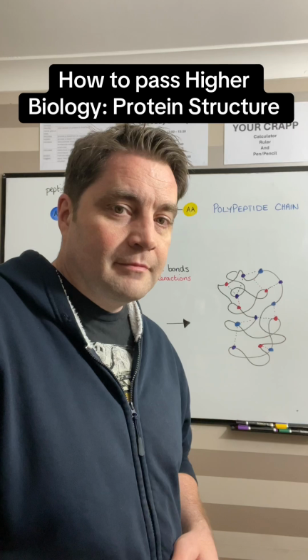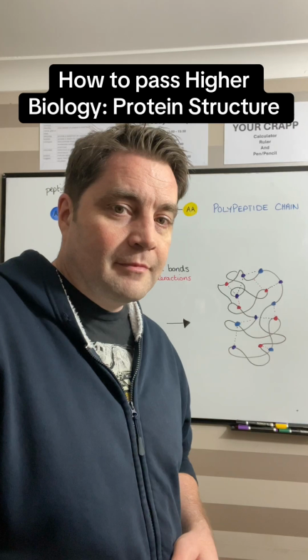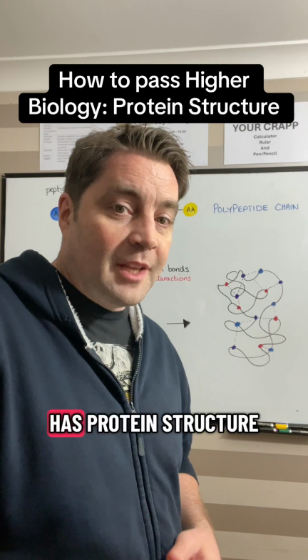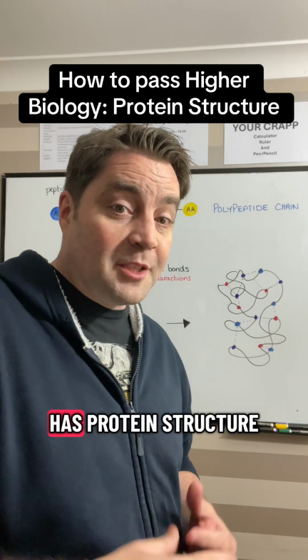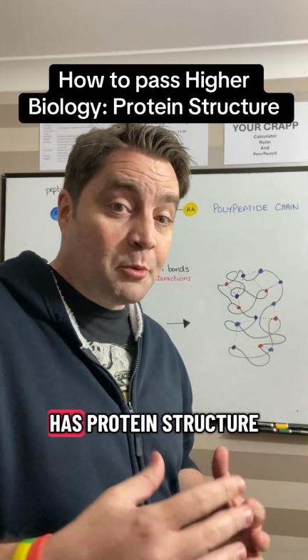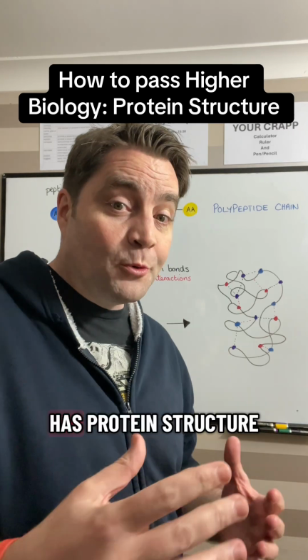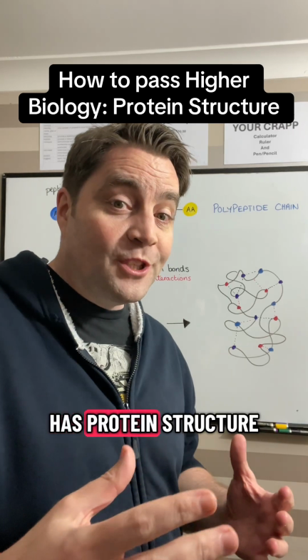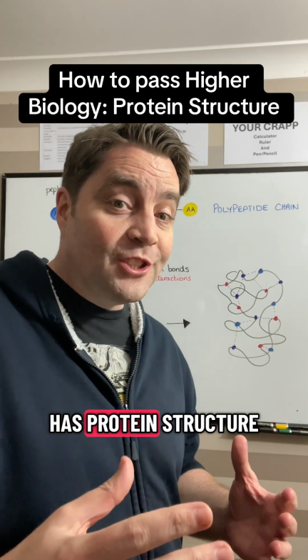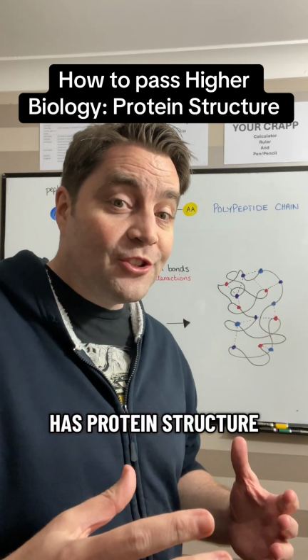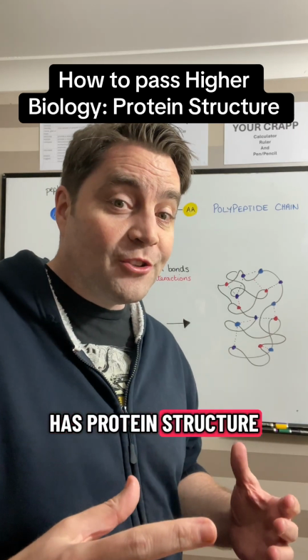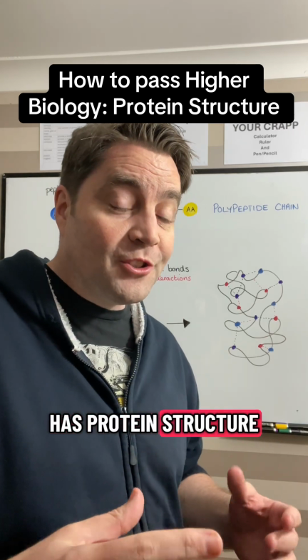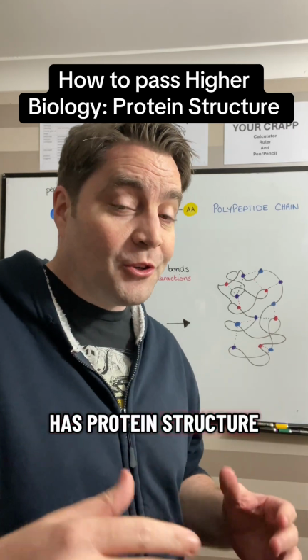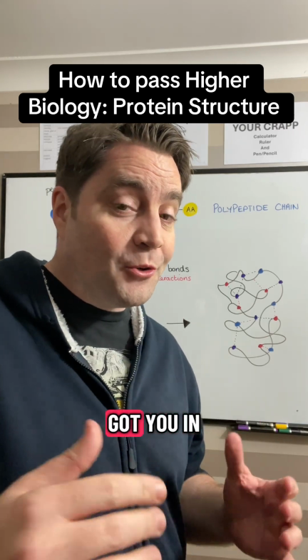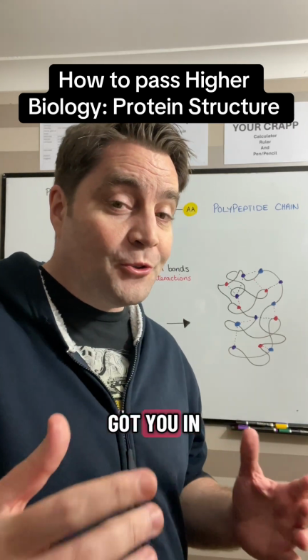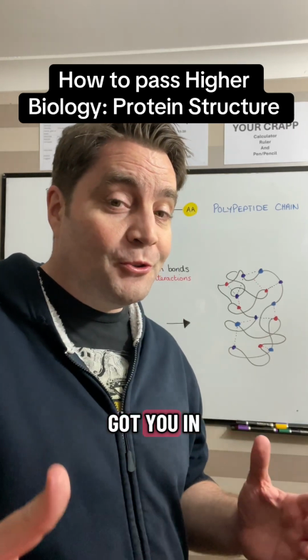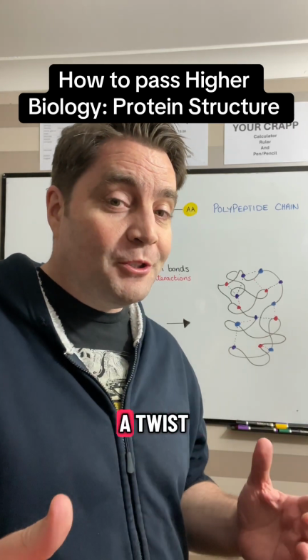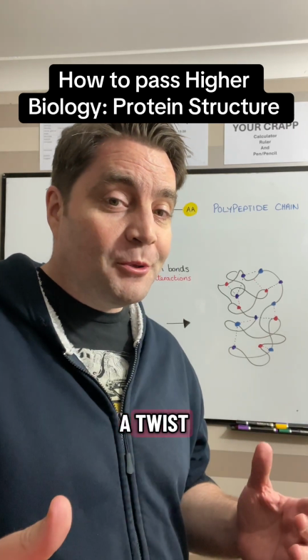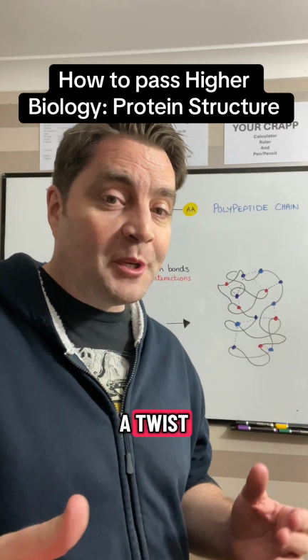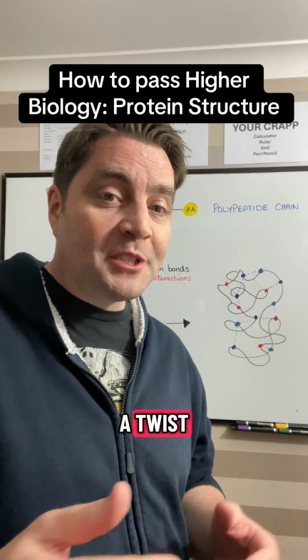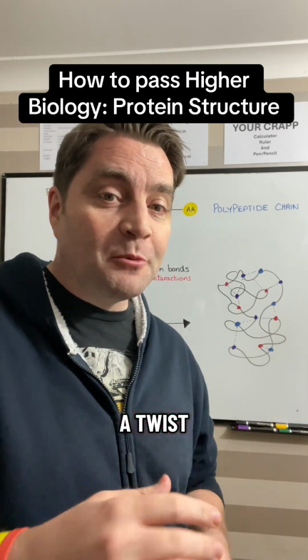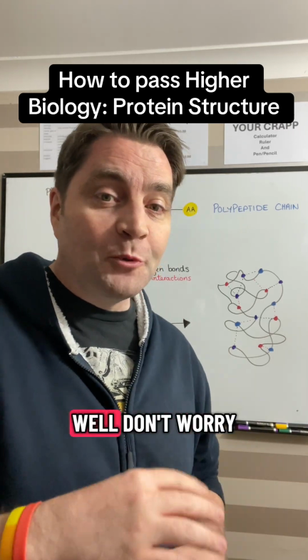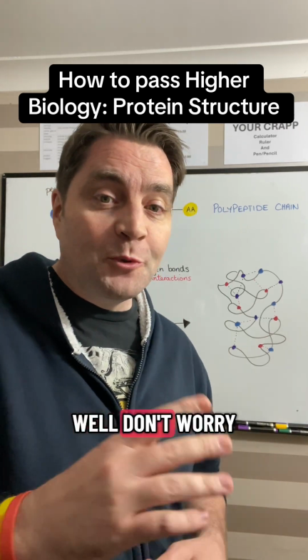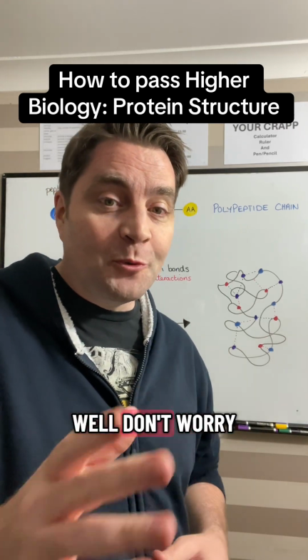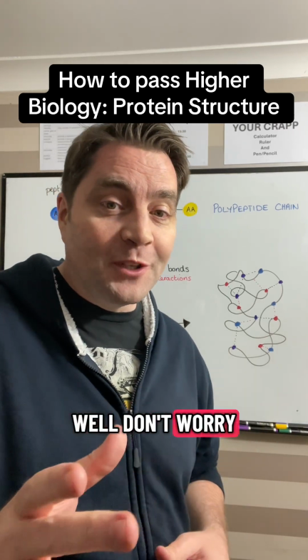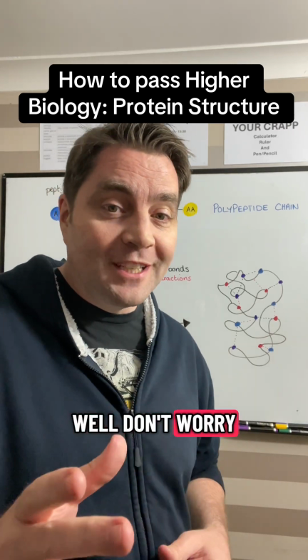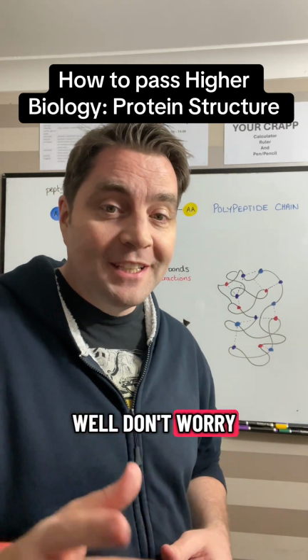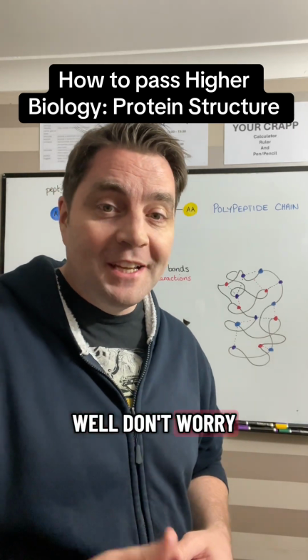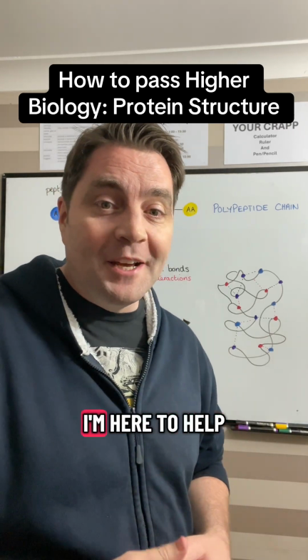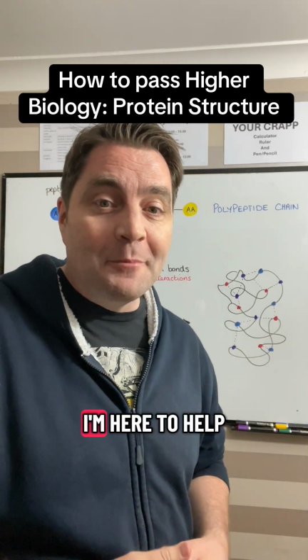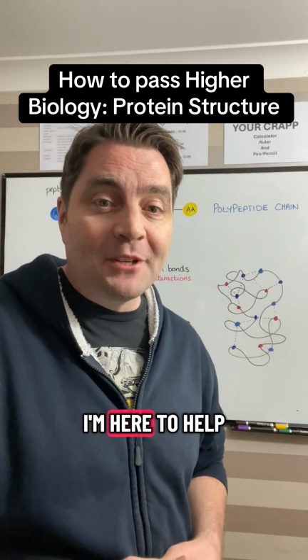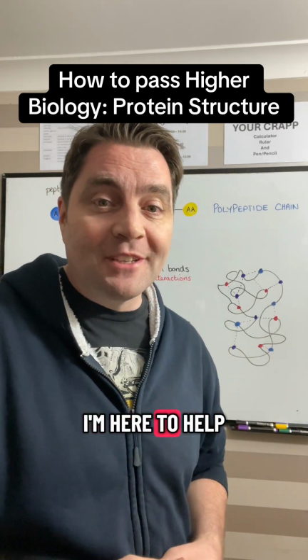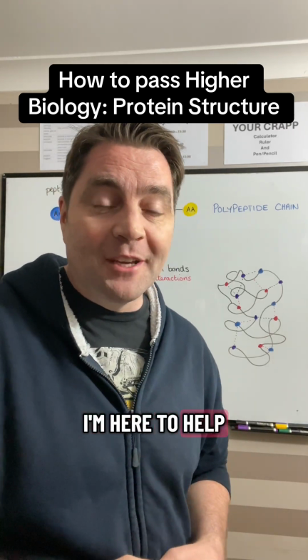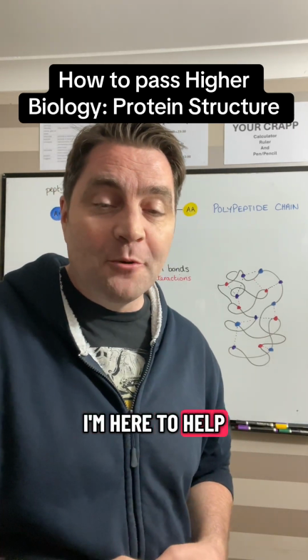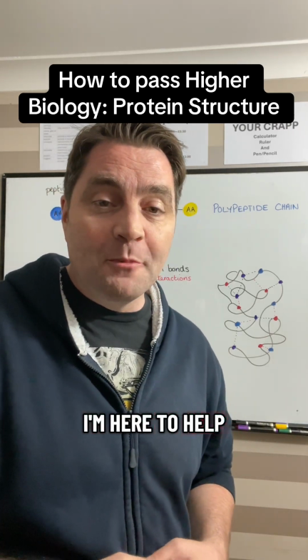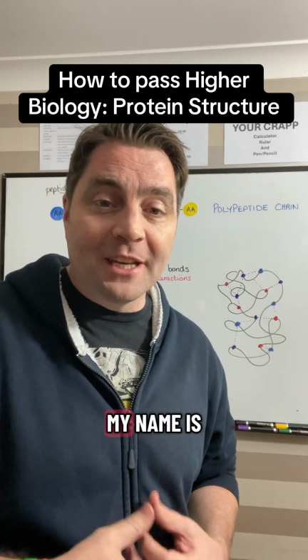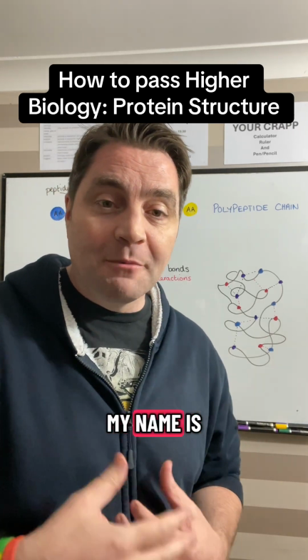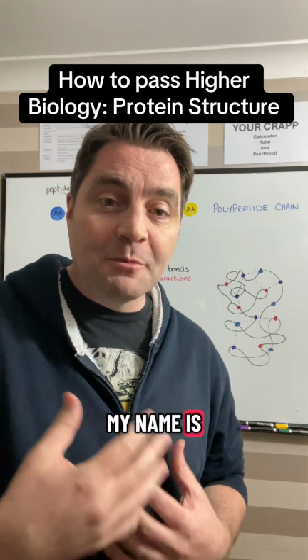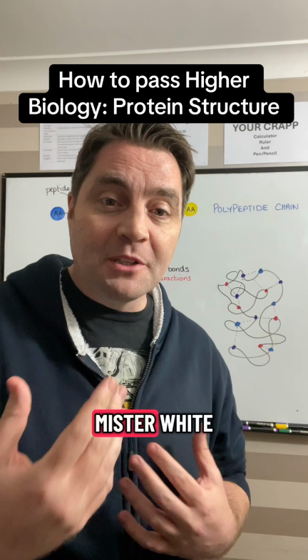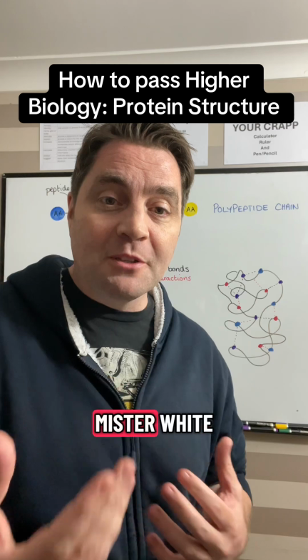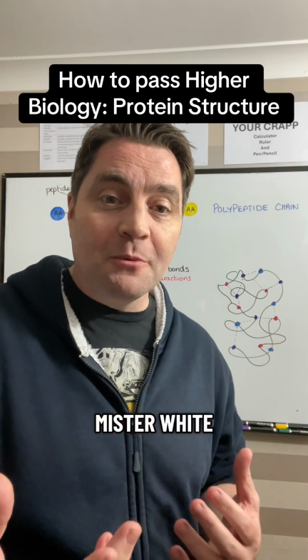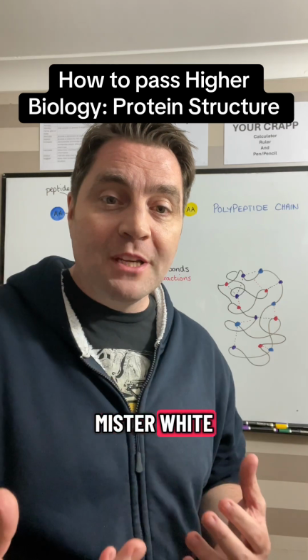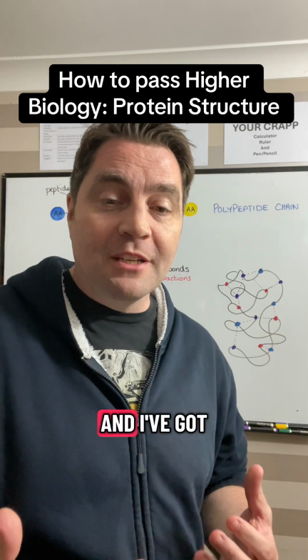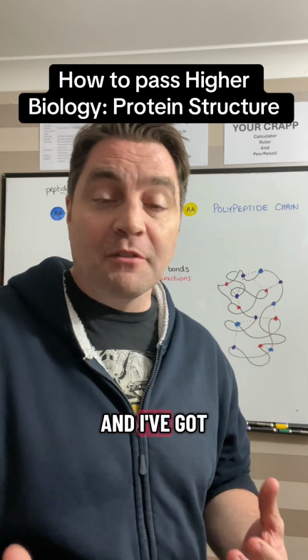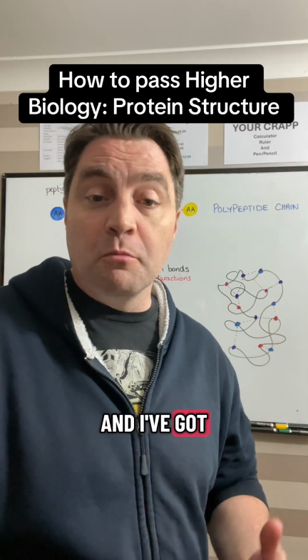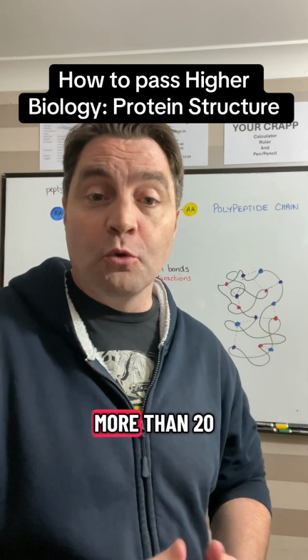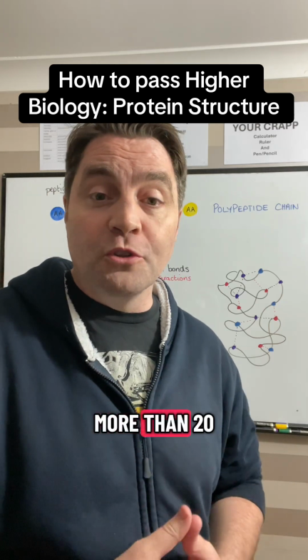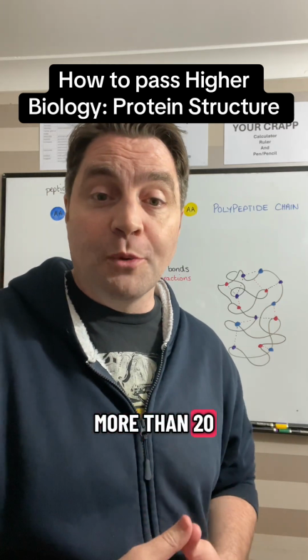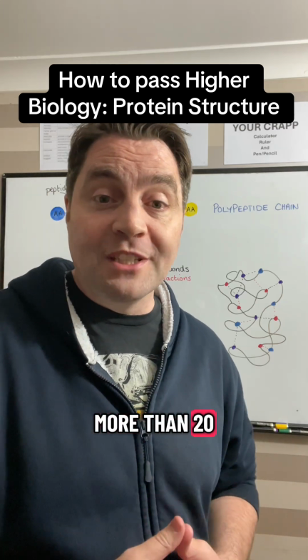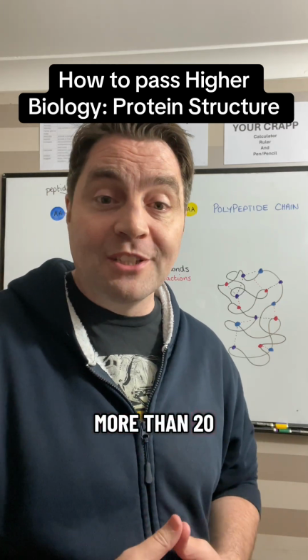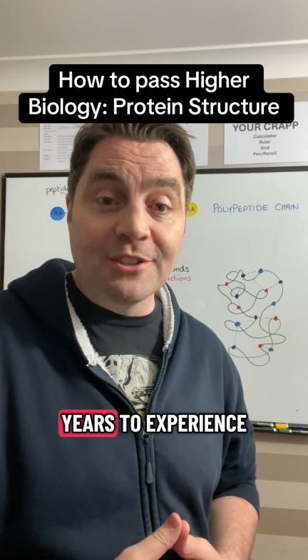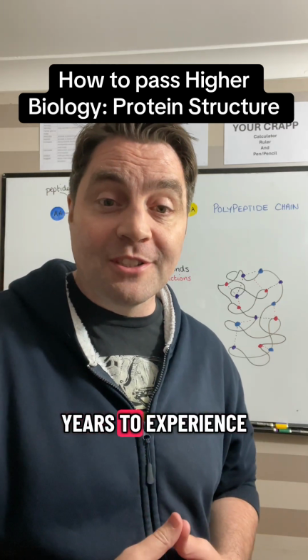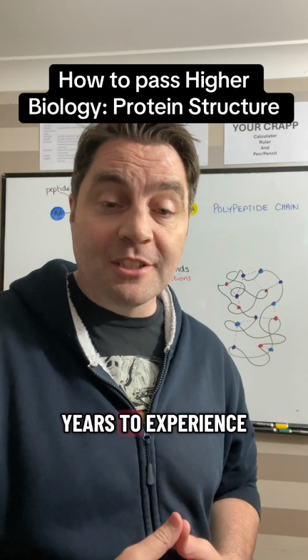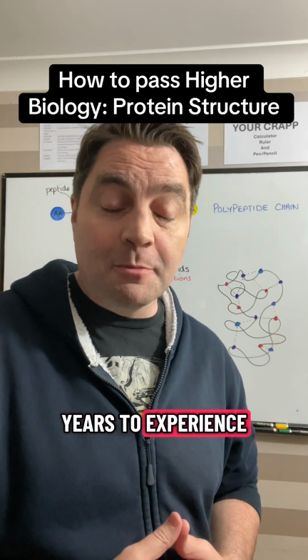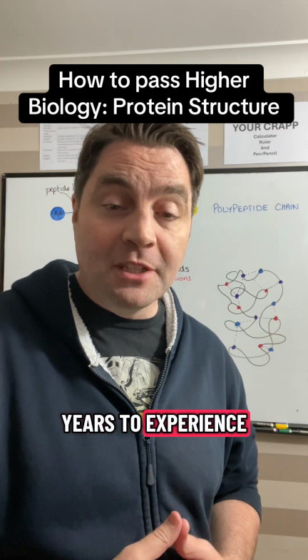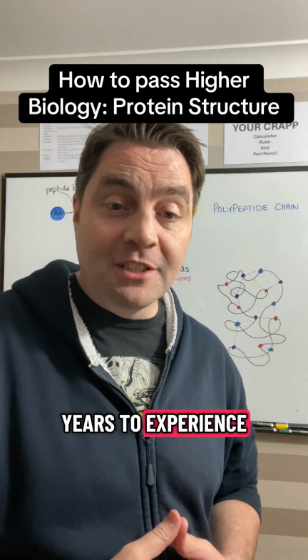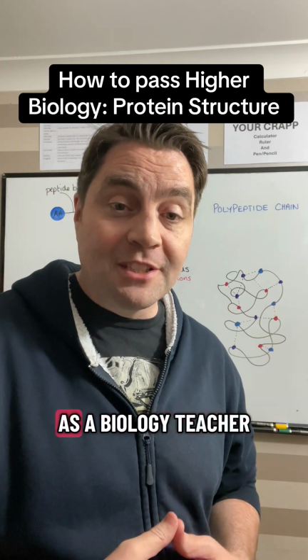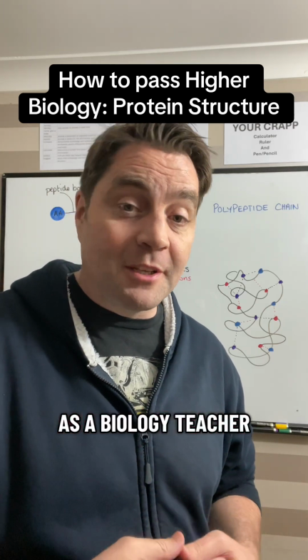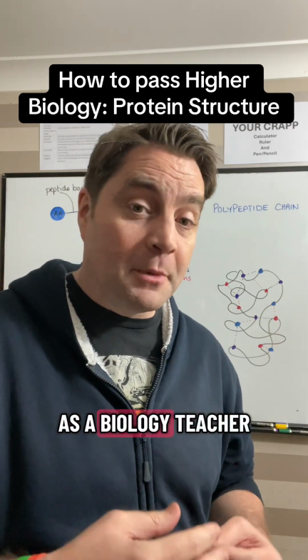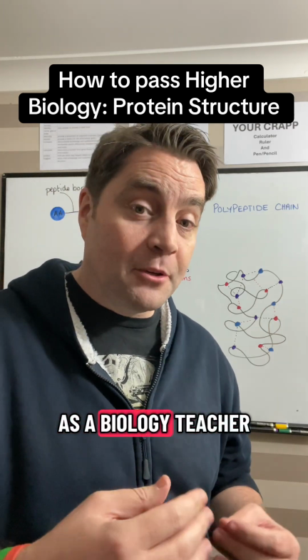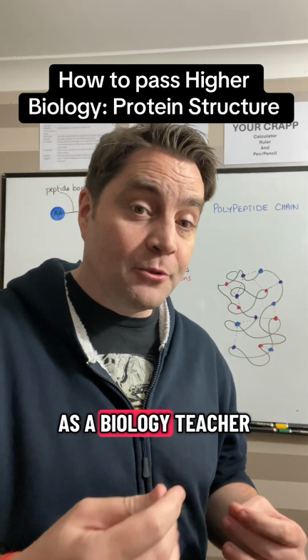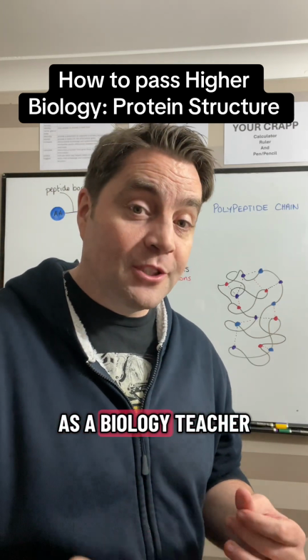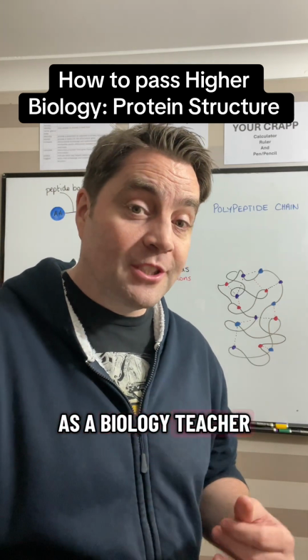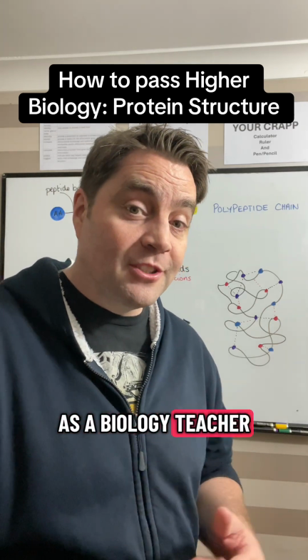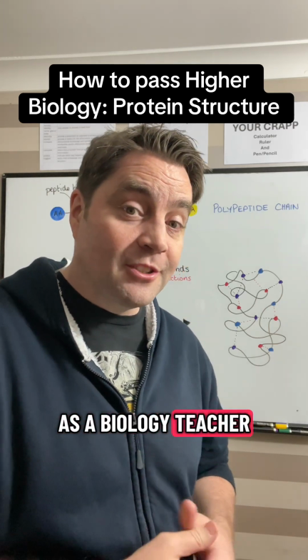Has protein structure got you in a twist? Well don't worry, I'm here to help. My name is Mr. White and I've got more than 20 years of experience as a biology teacher.